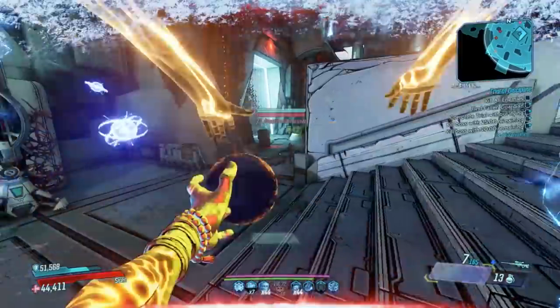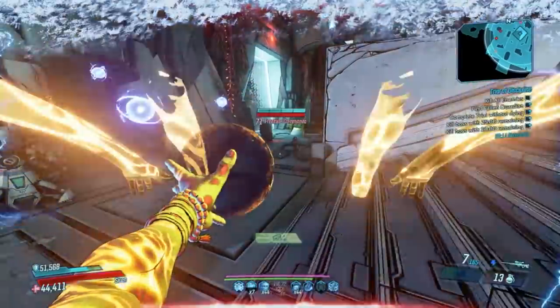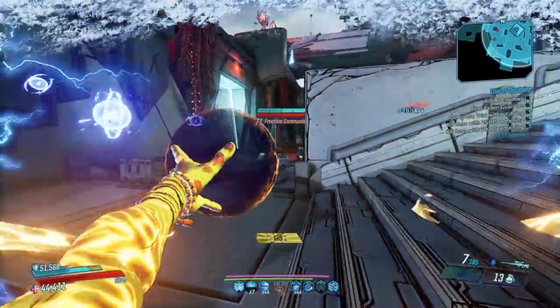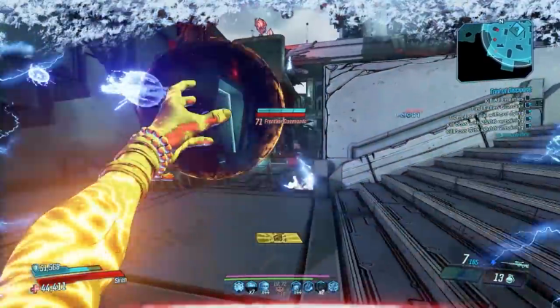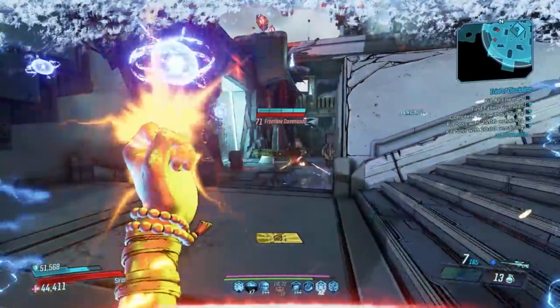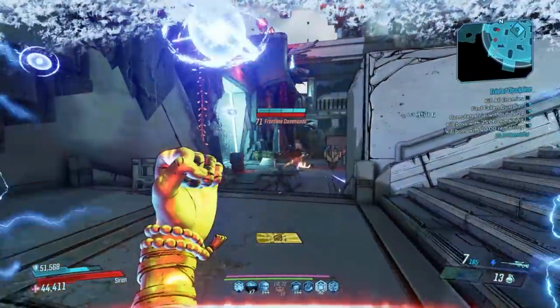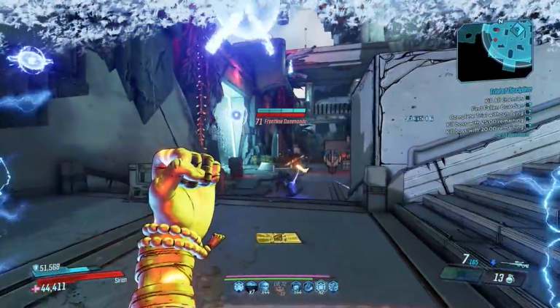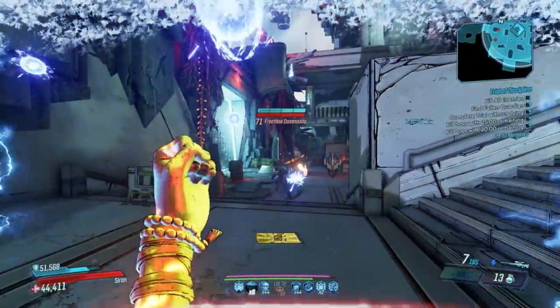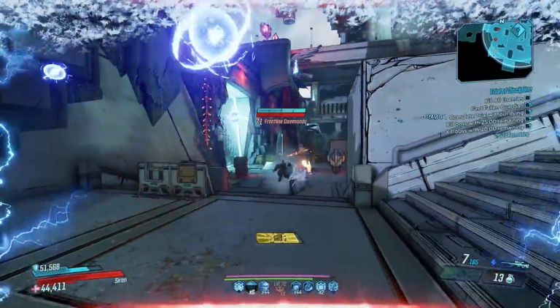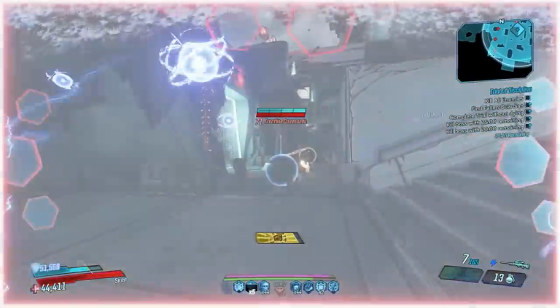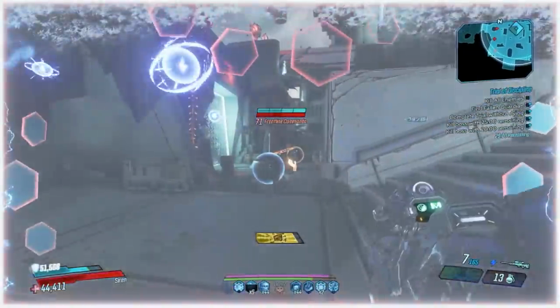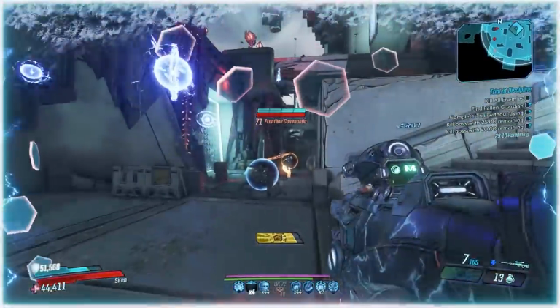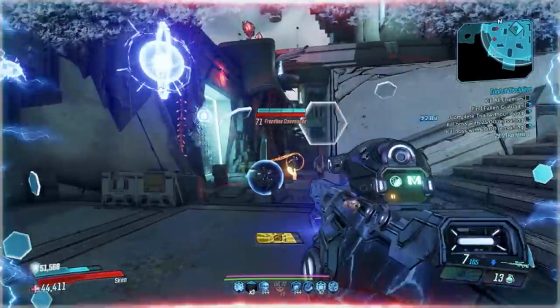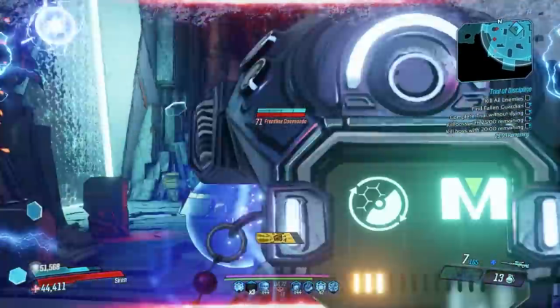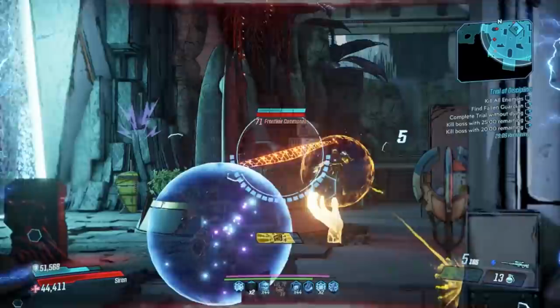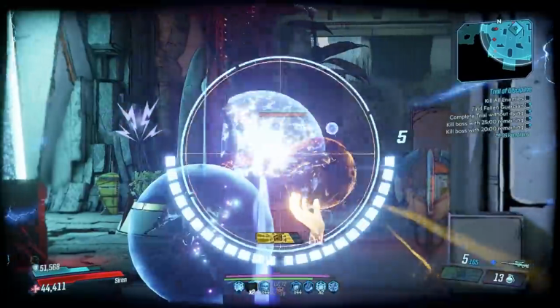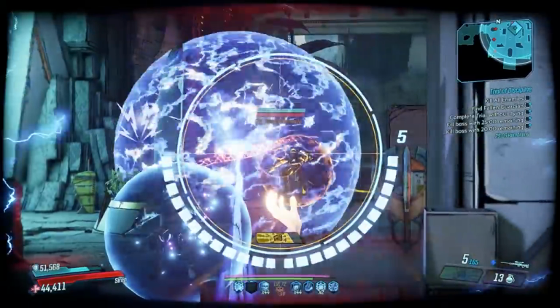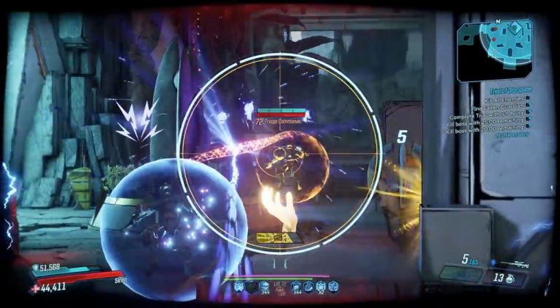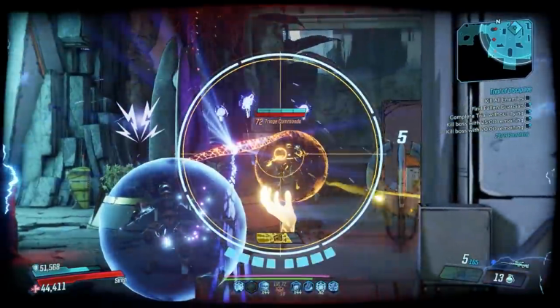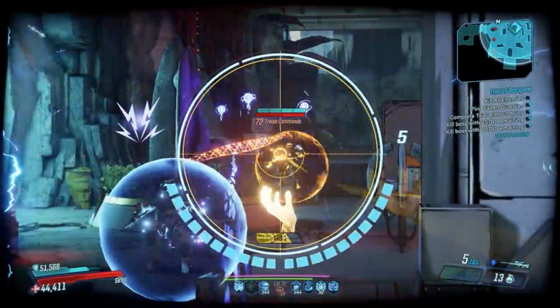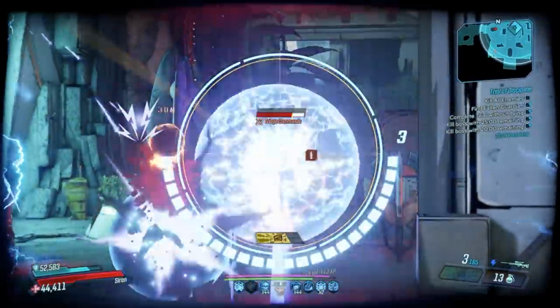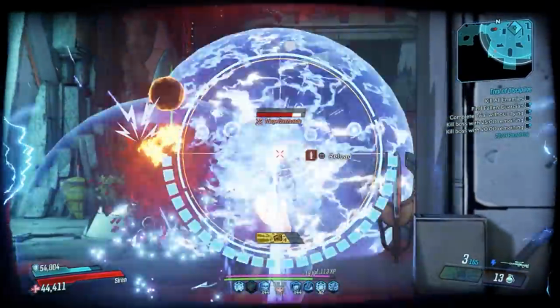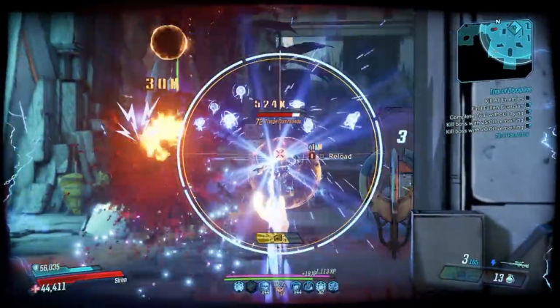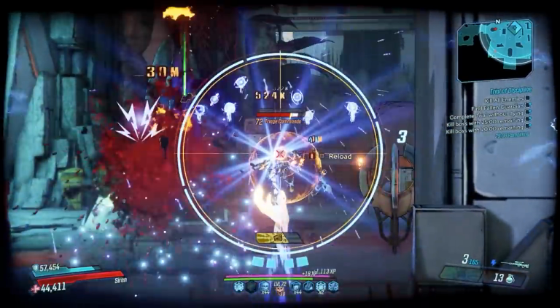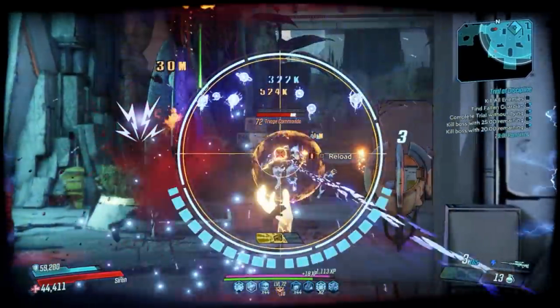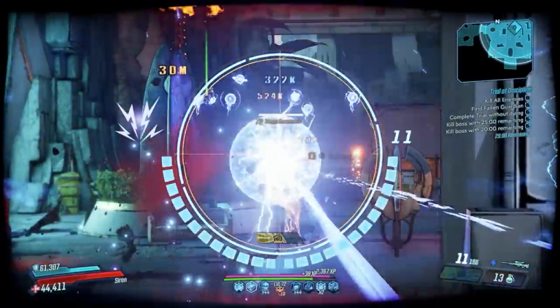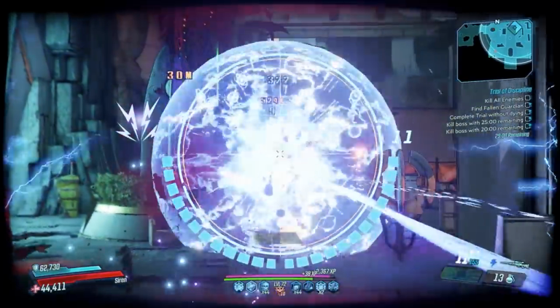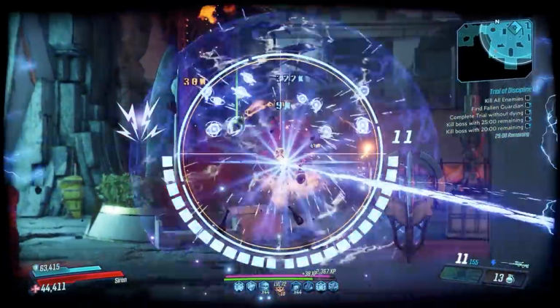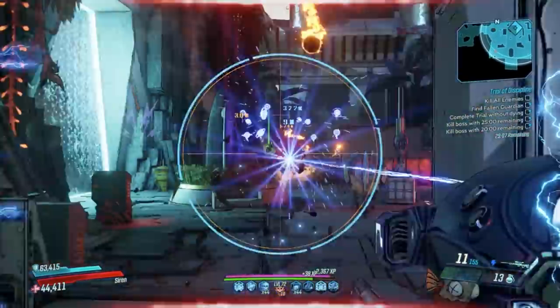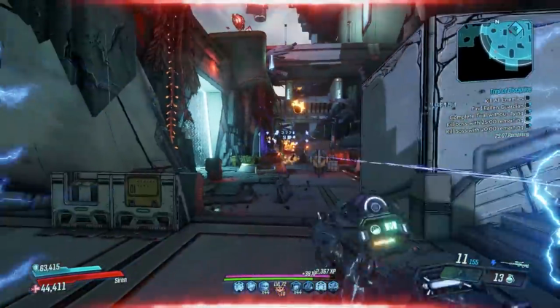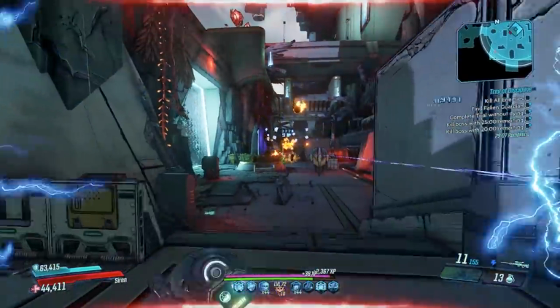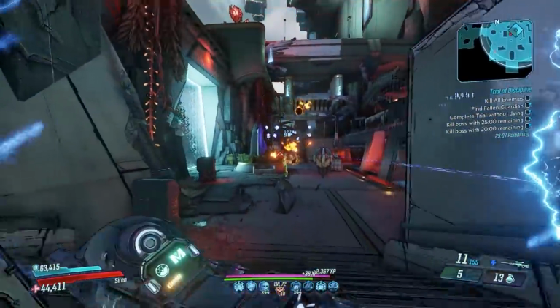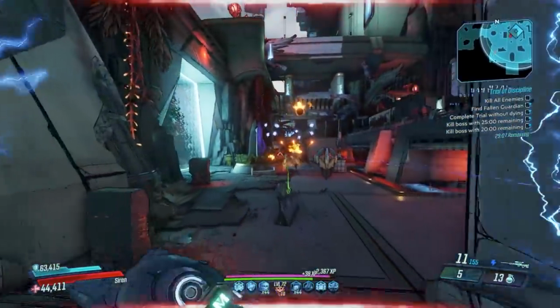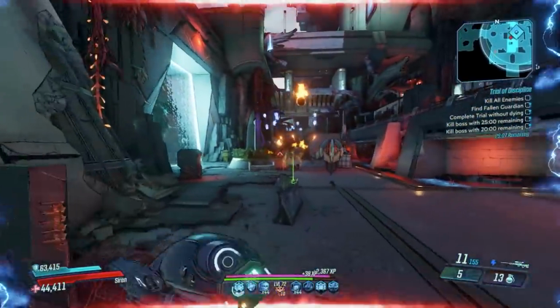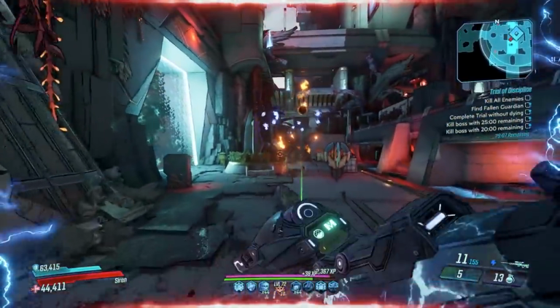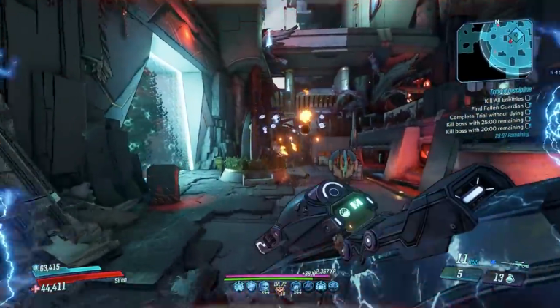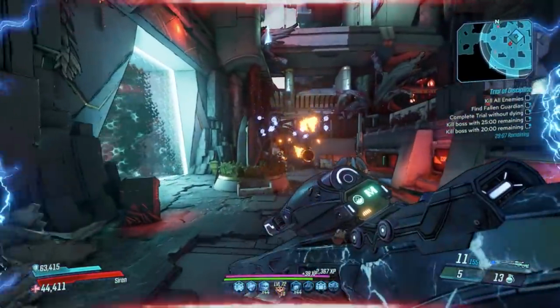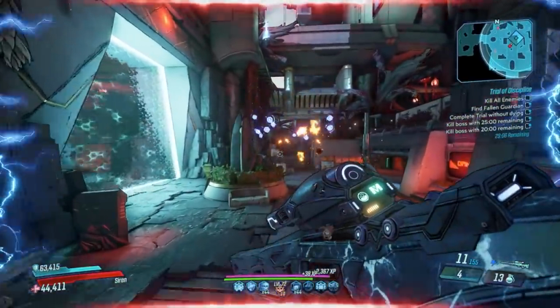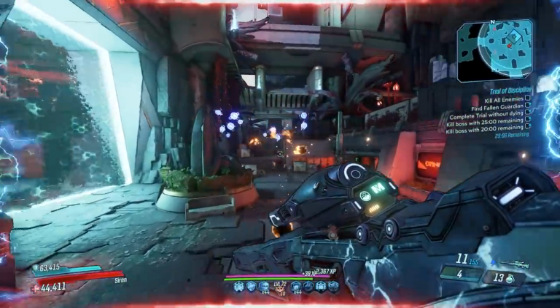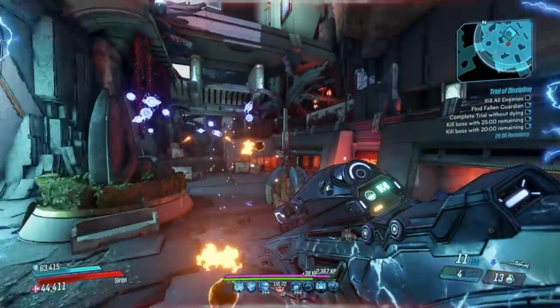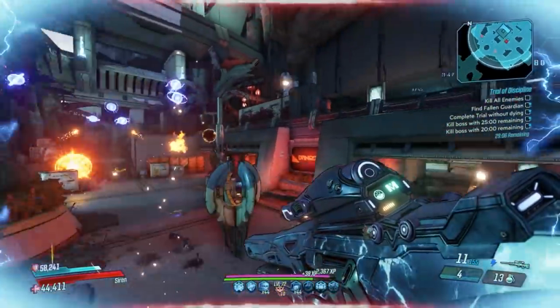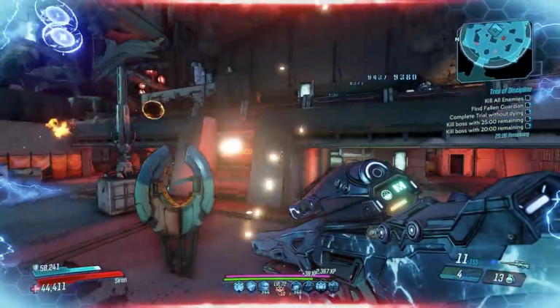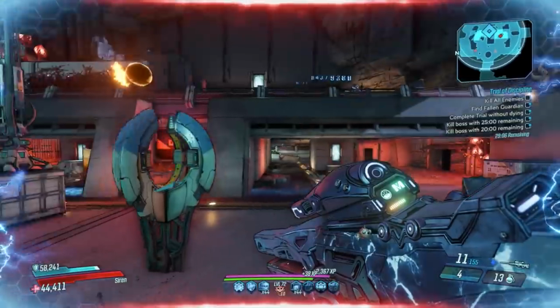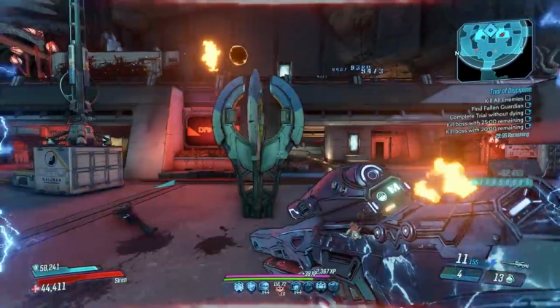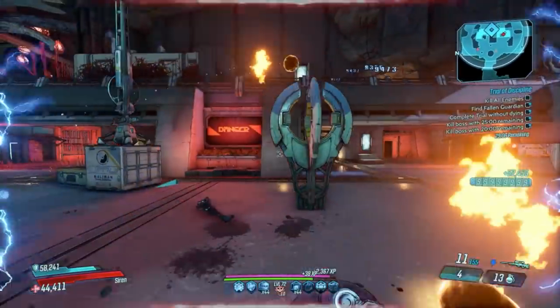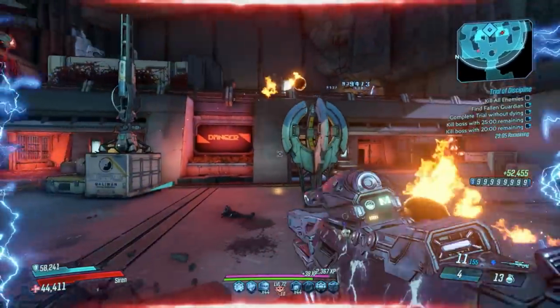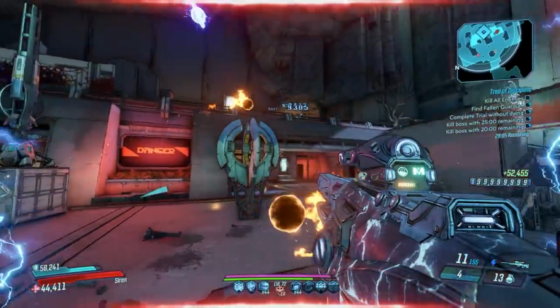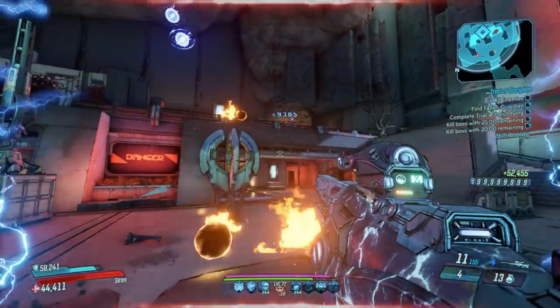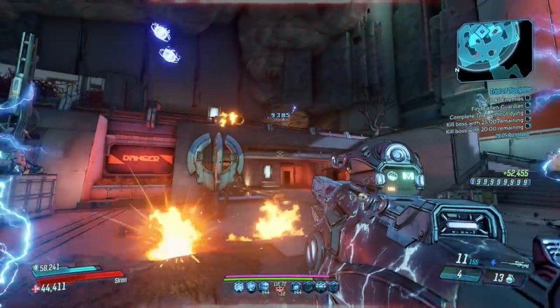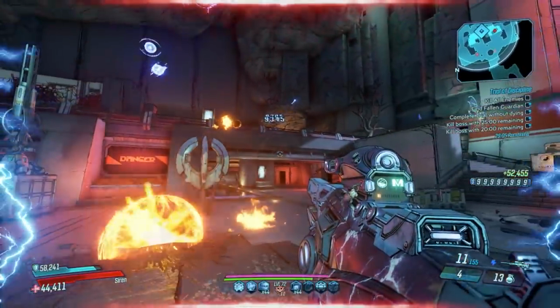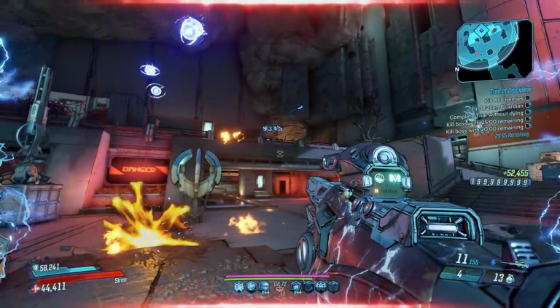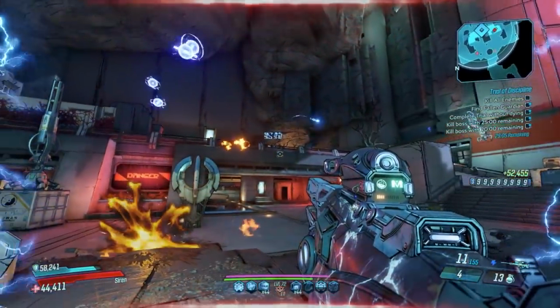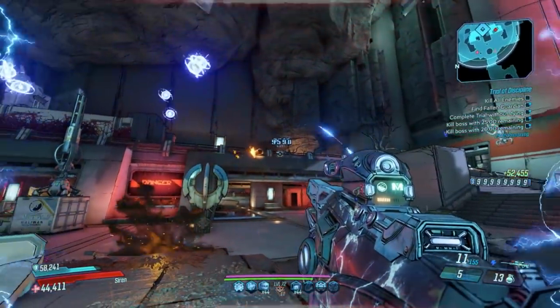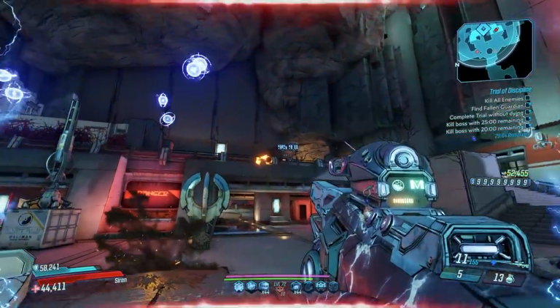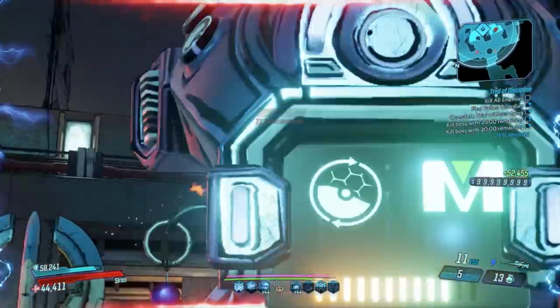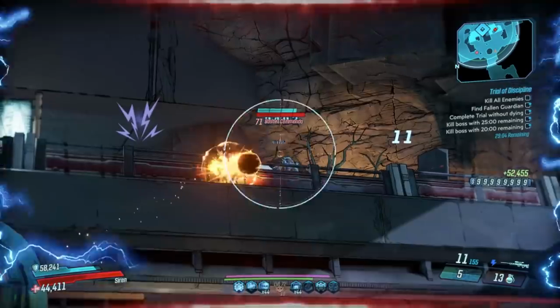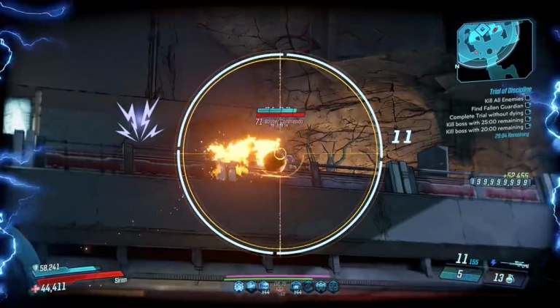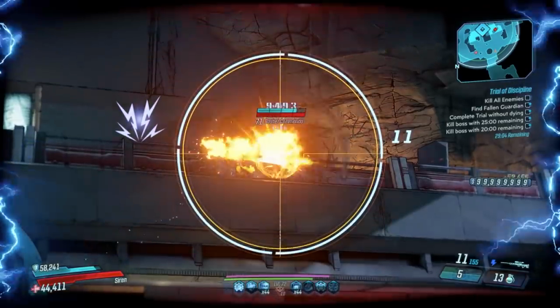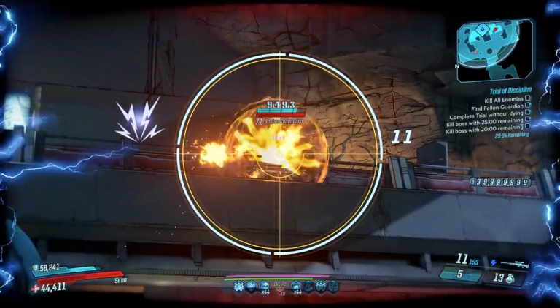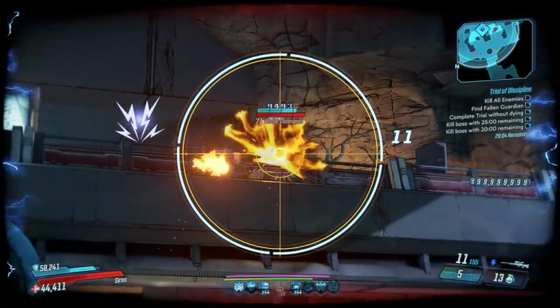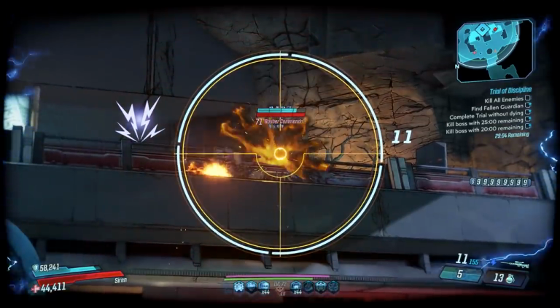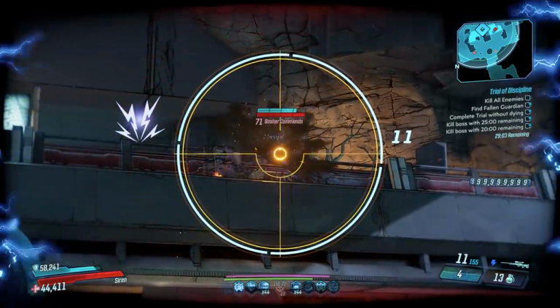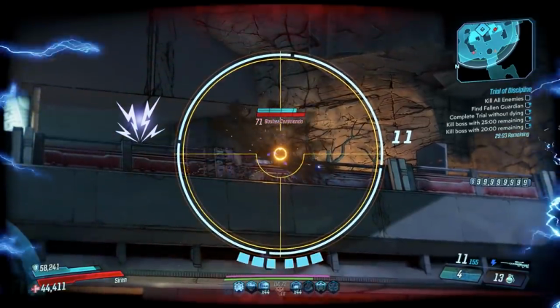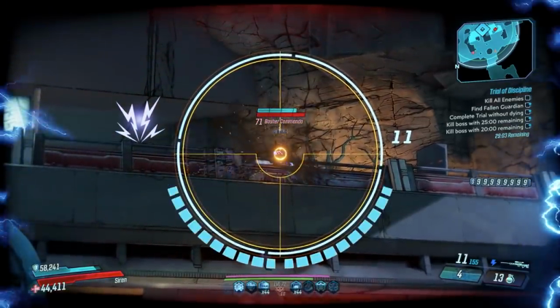The best parts to look for on the Sniper Rifle if you're trying to min-max would be charge speed and damage, maybe mag size depending on your Vault Hunter of choice.